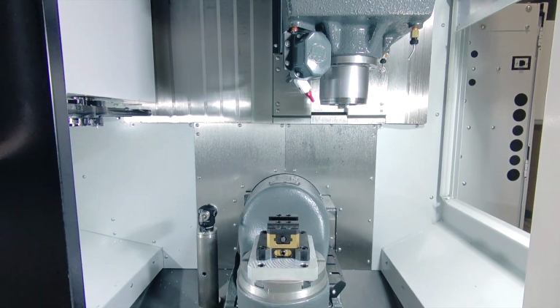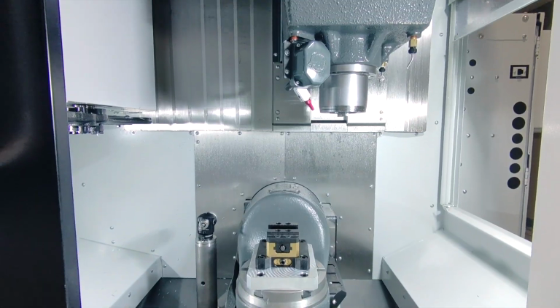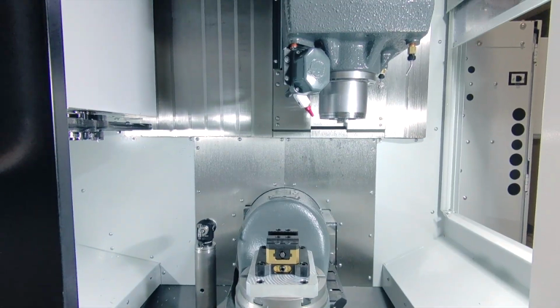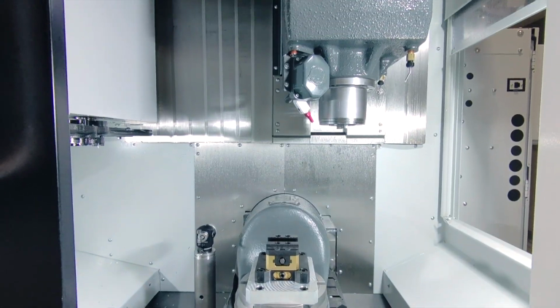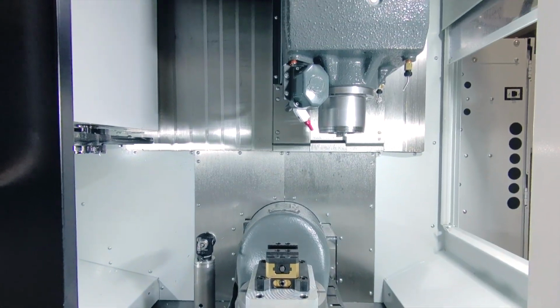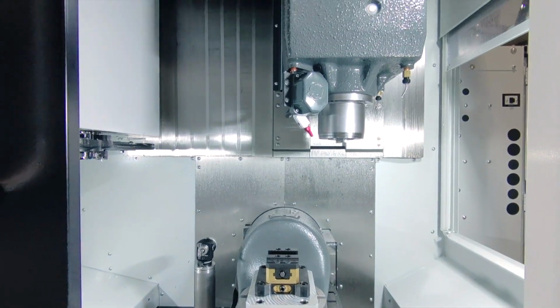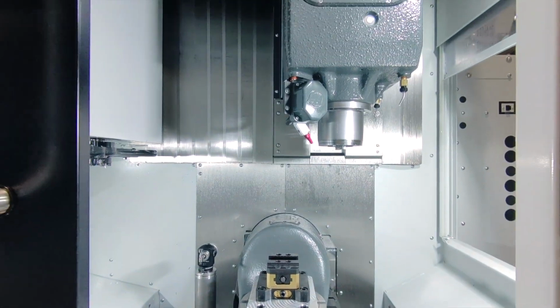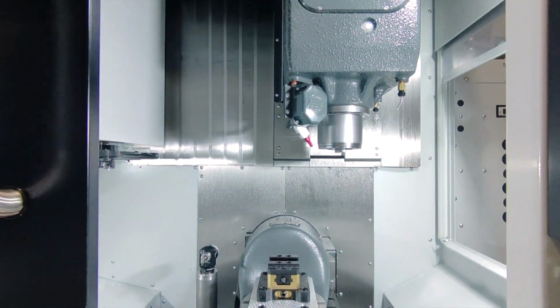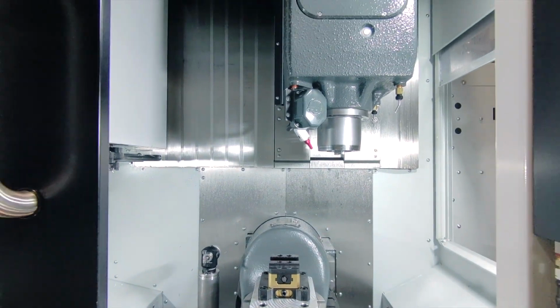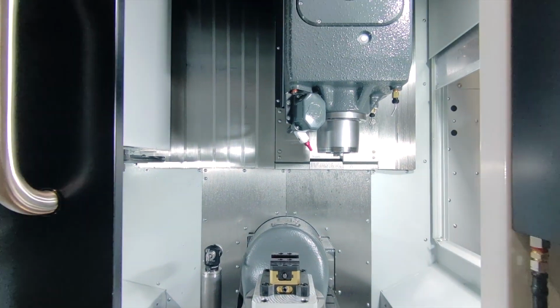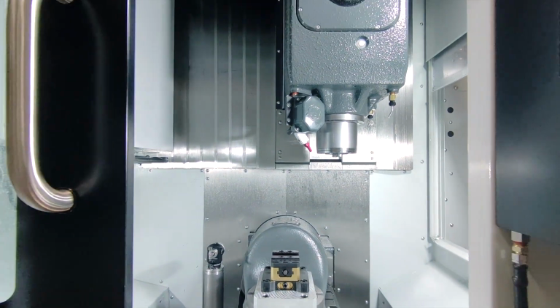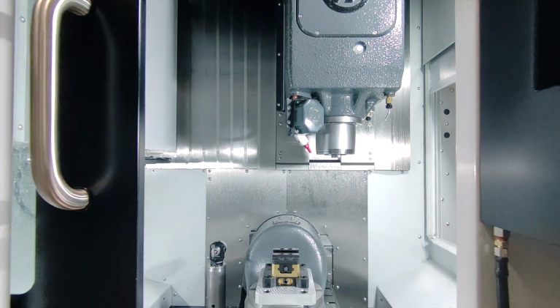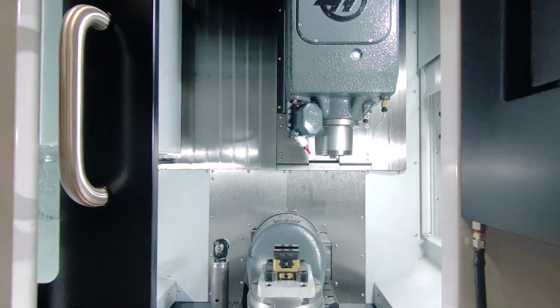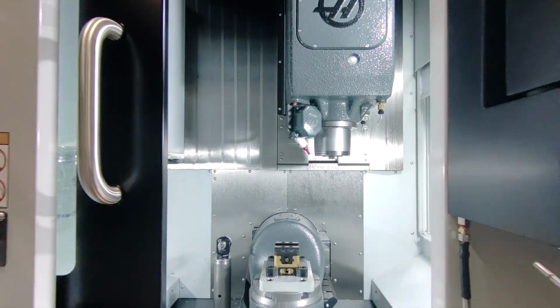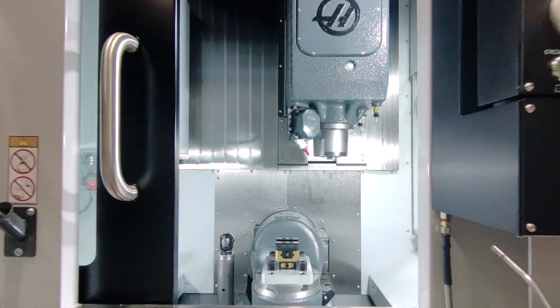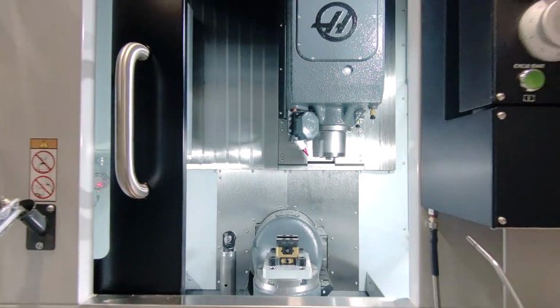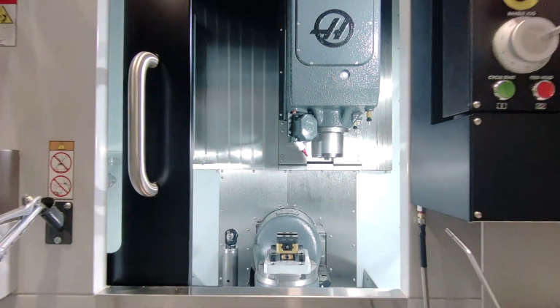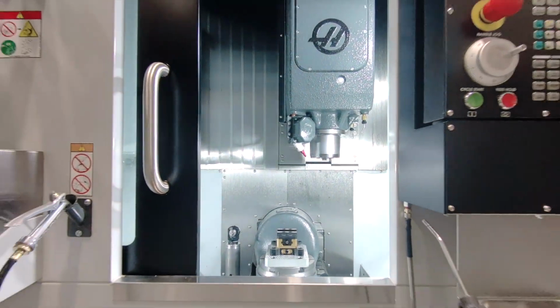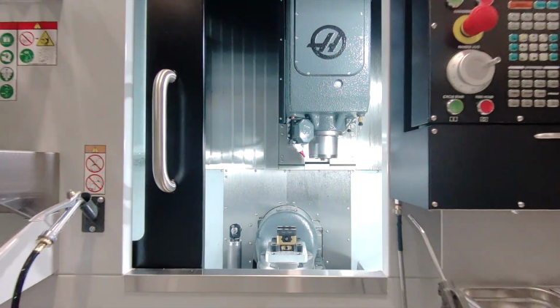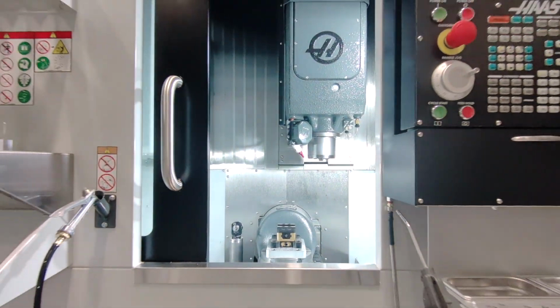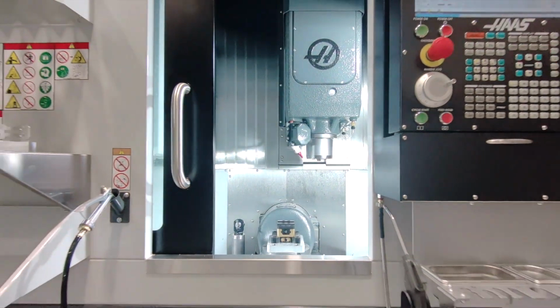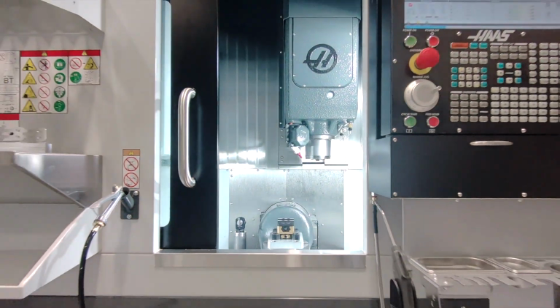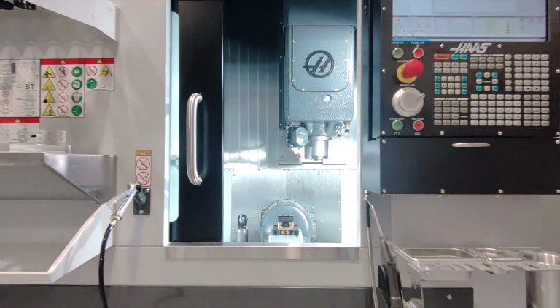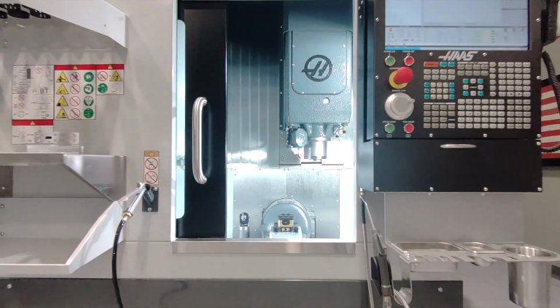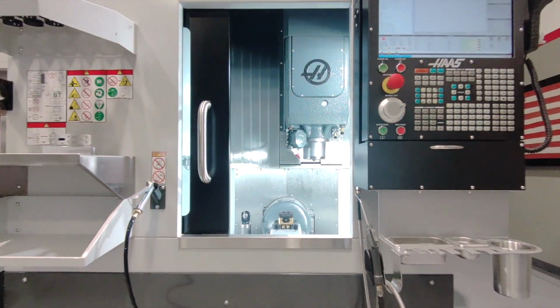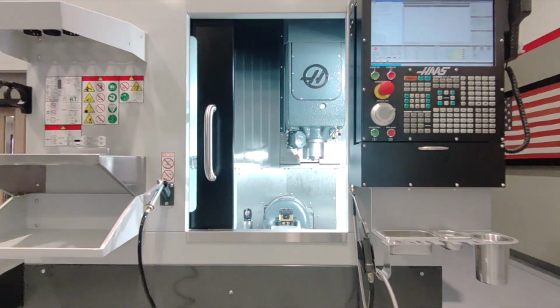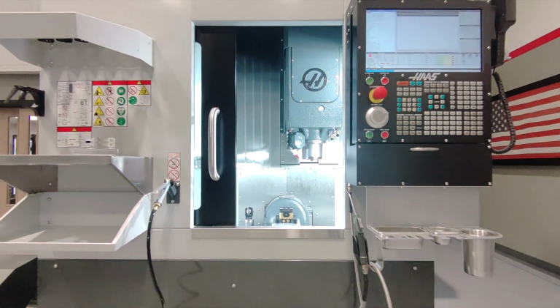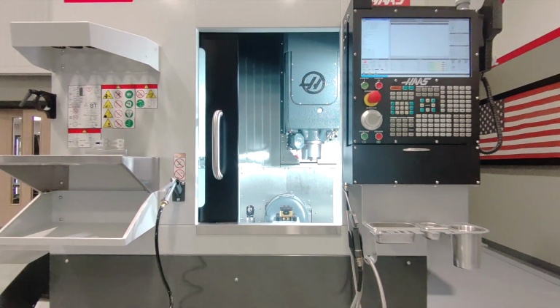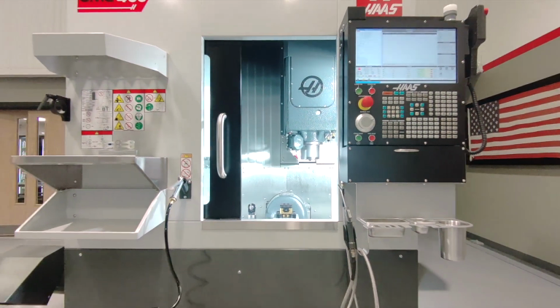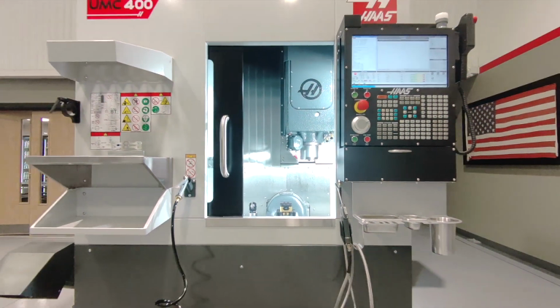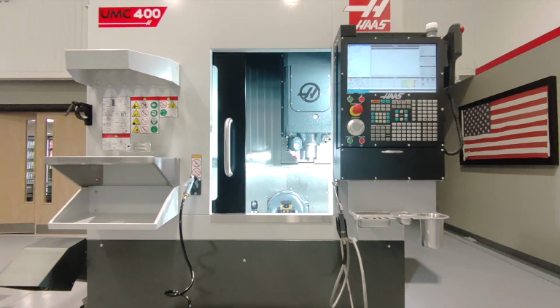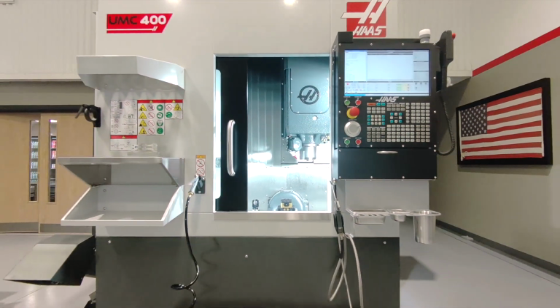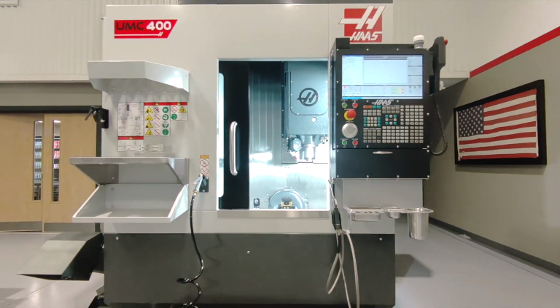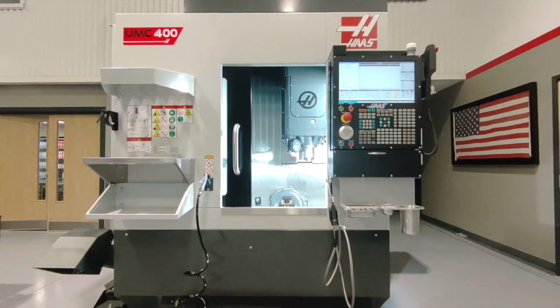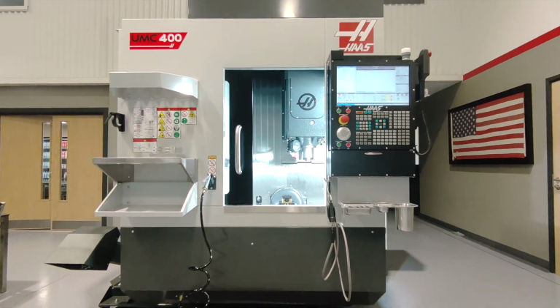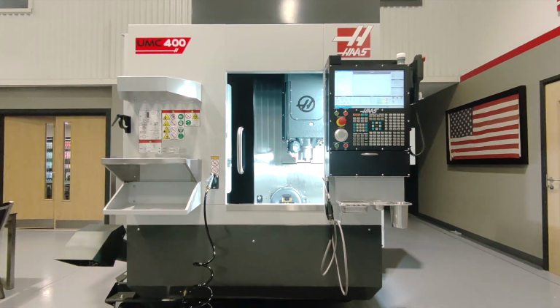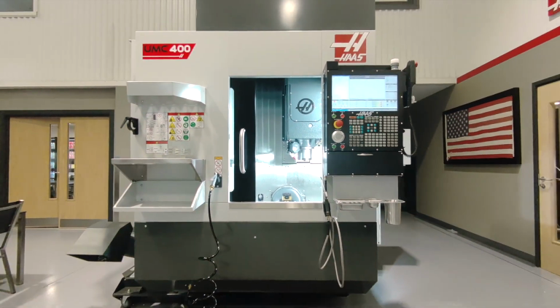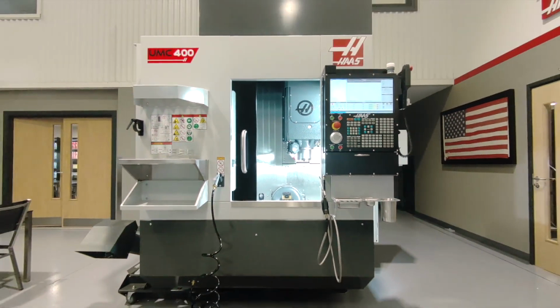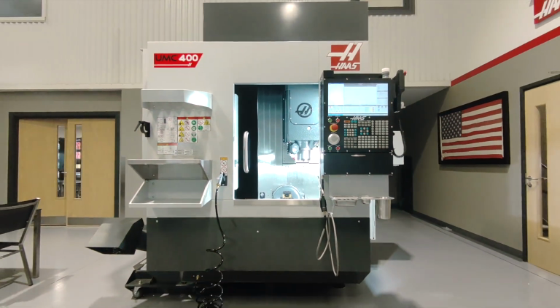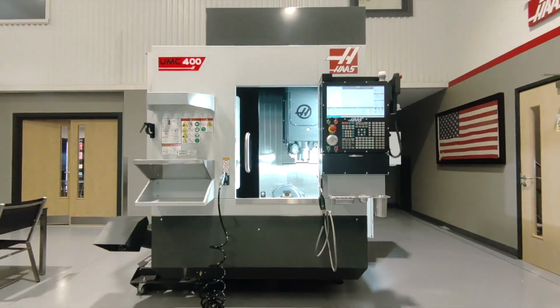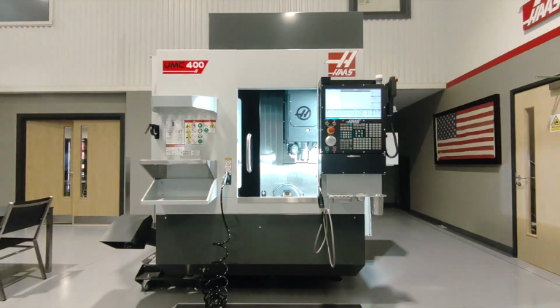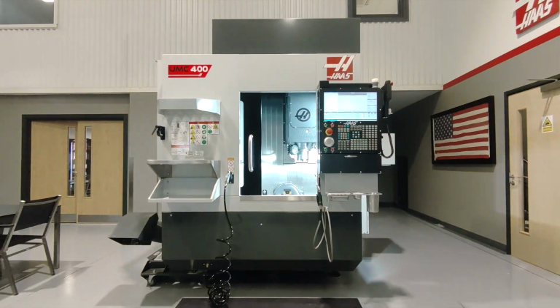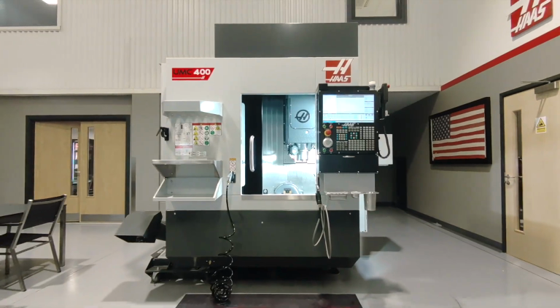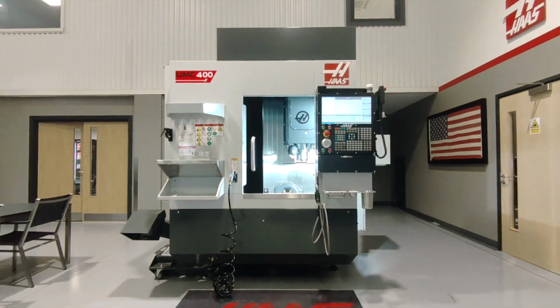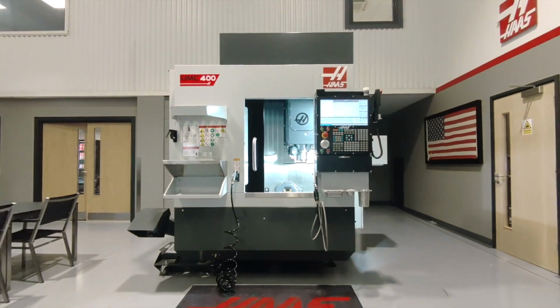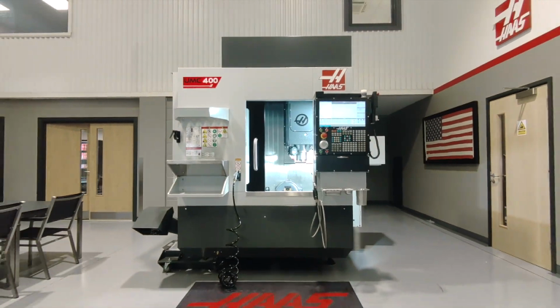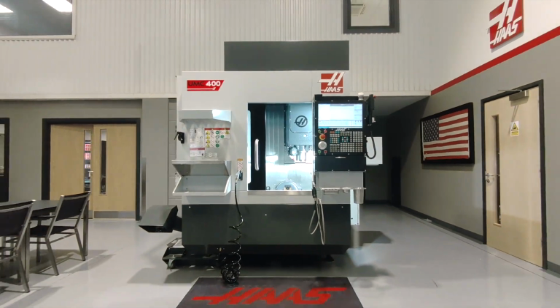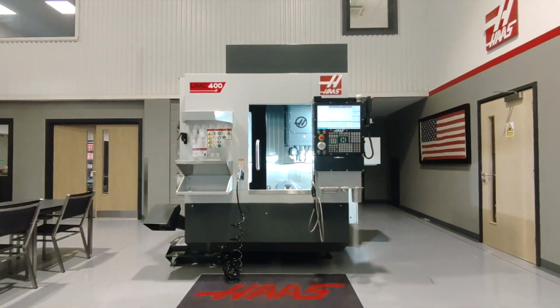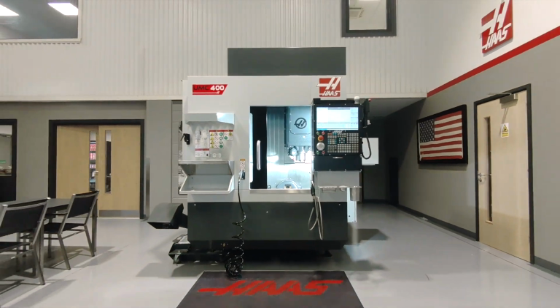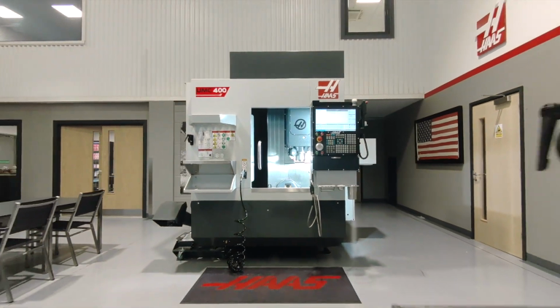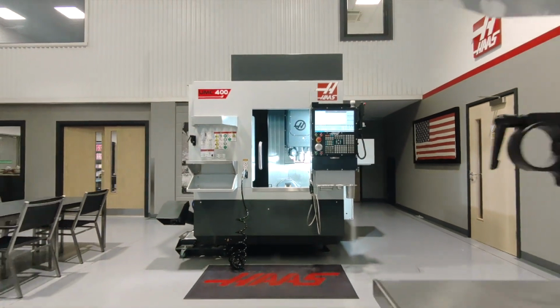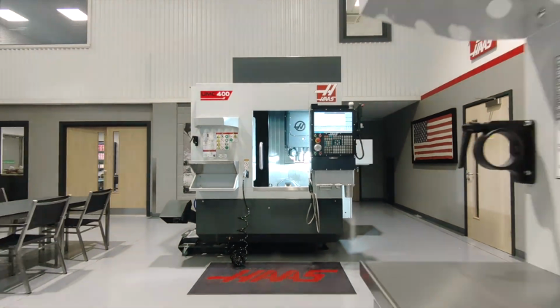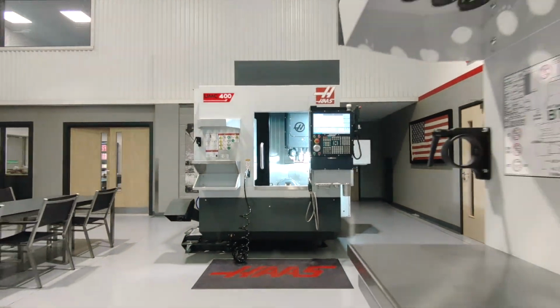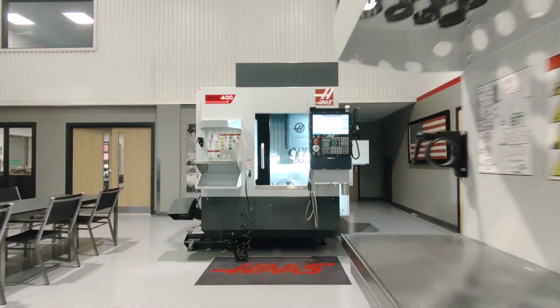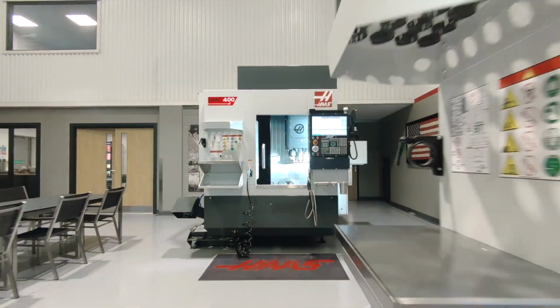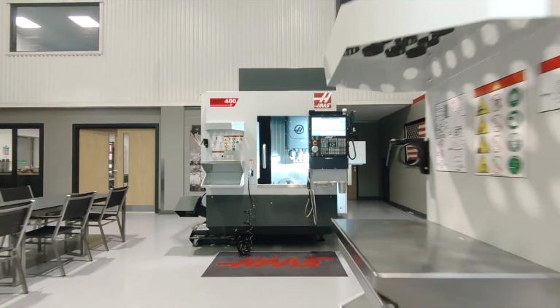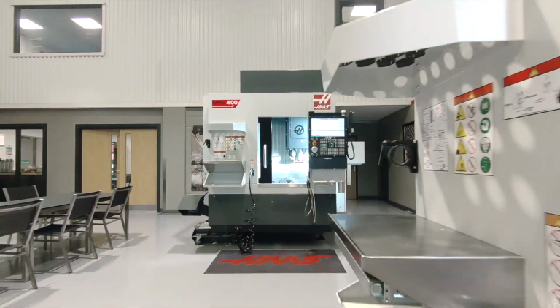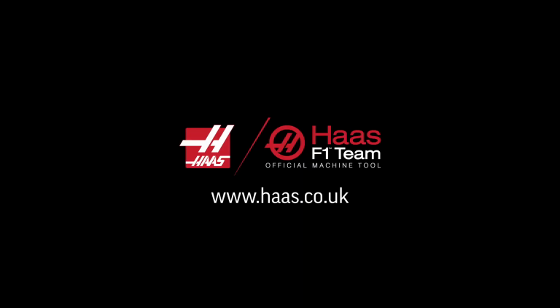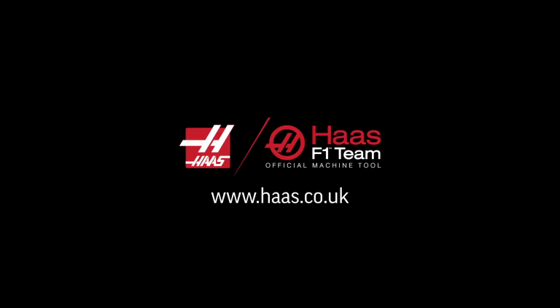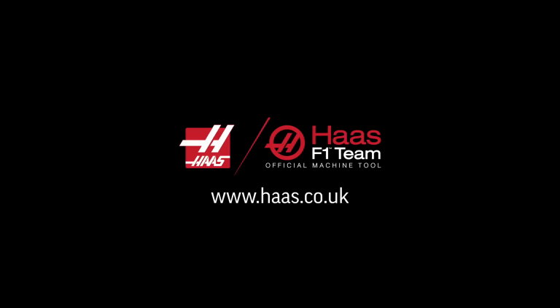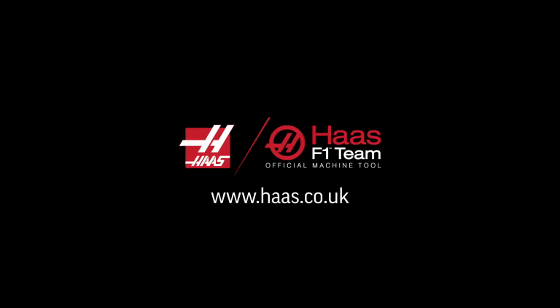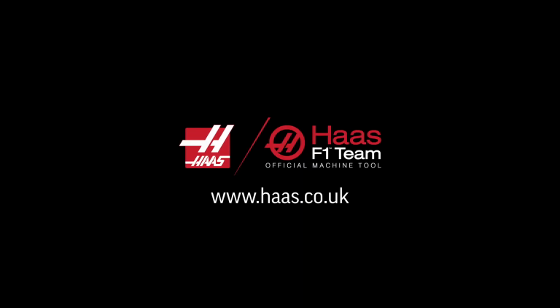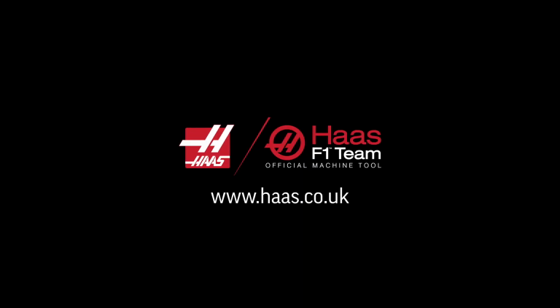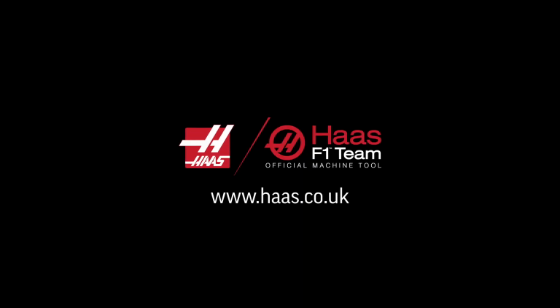The 5-axis Haas UMC400 is available now in the UK. If you want to see it in action, please get in touch.